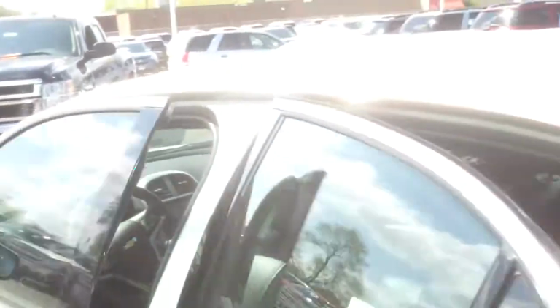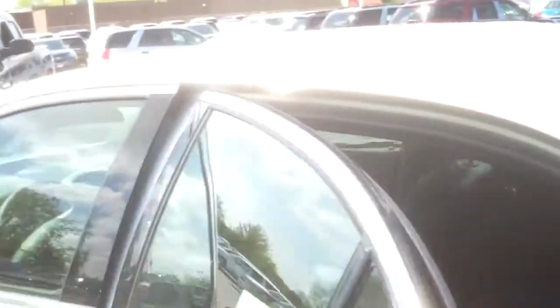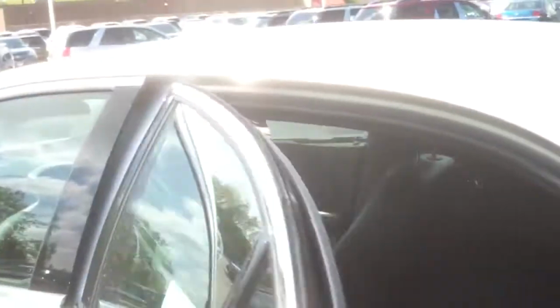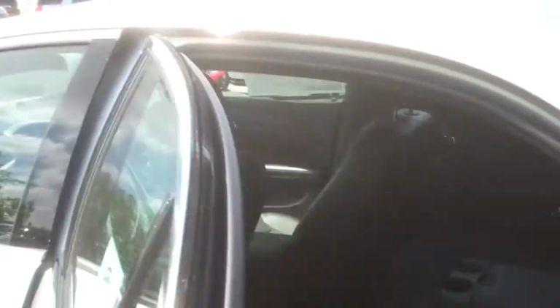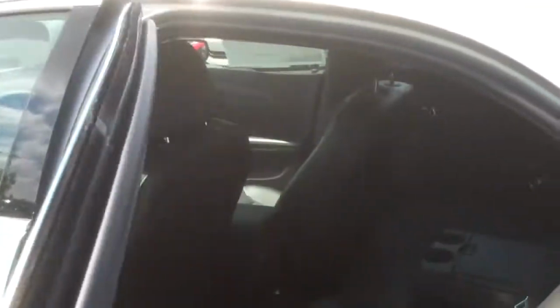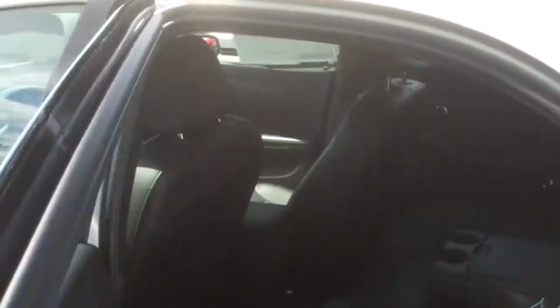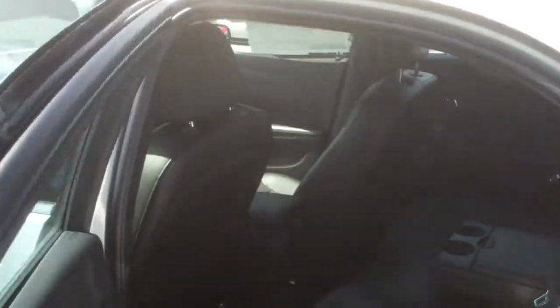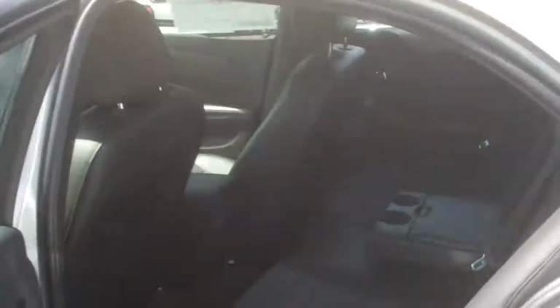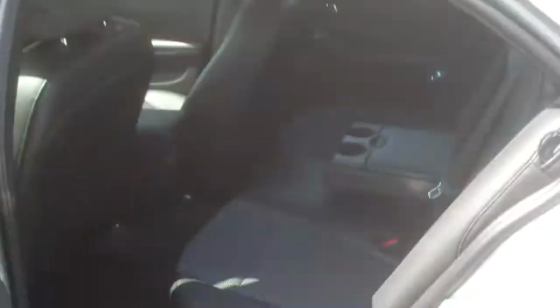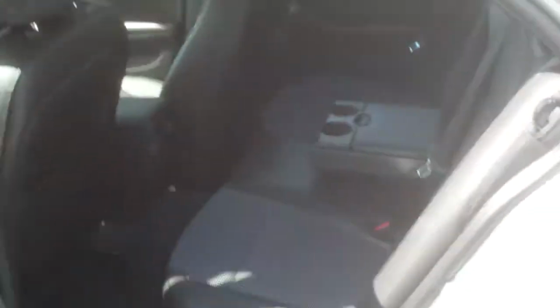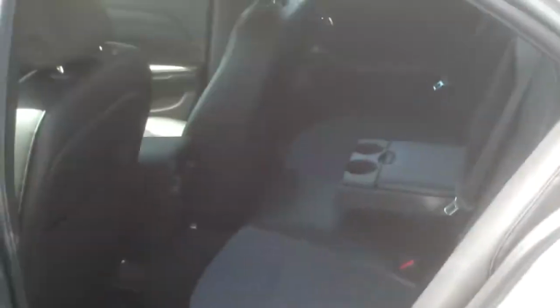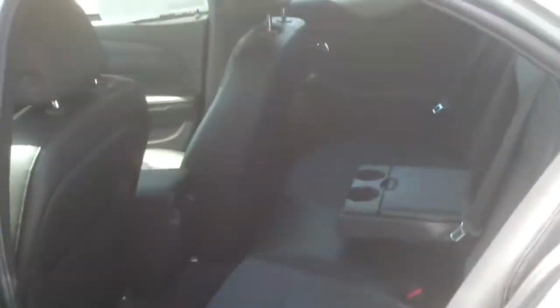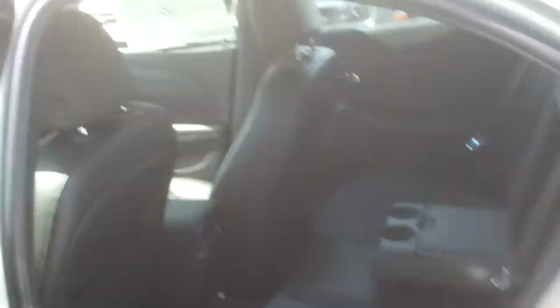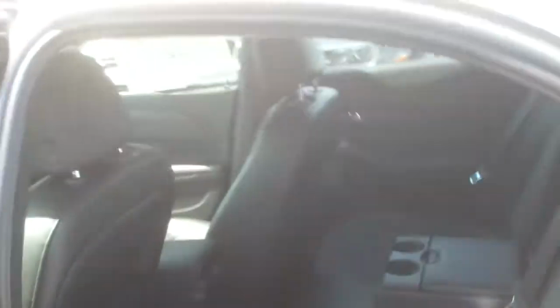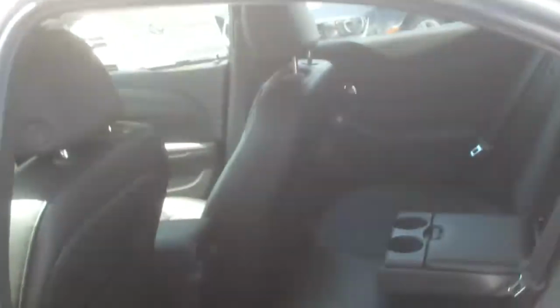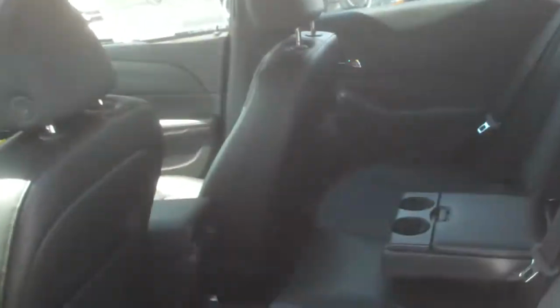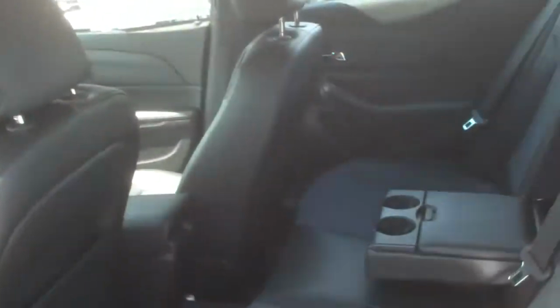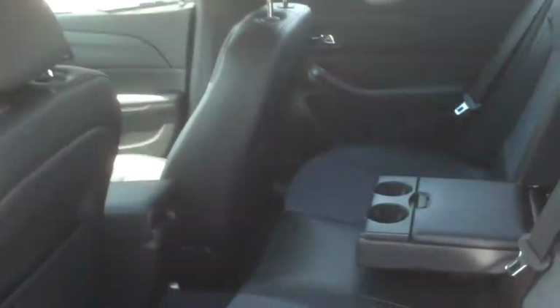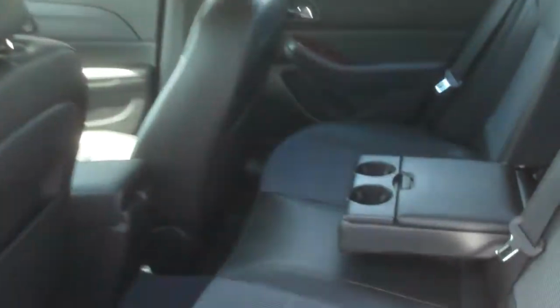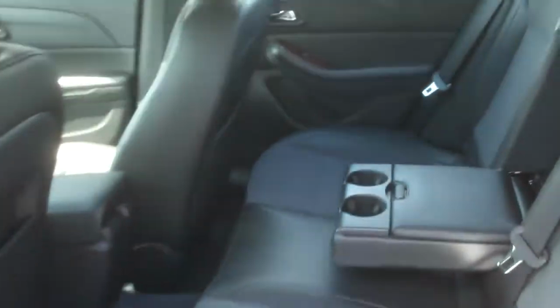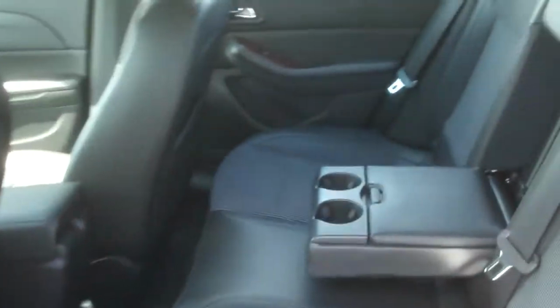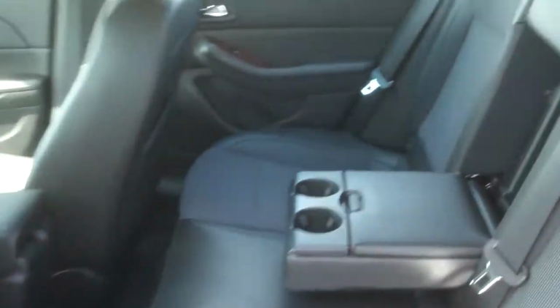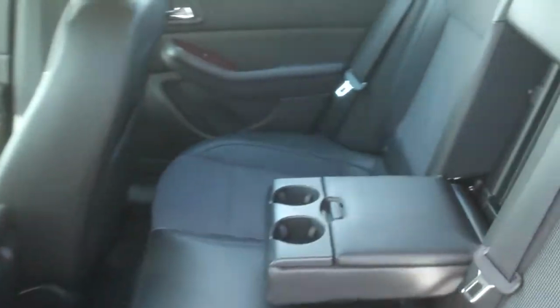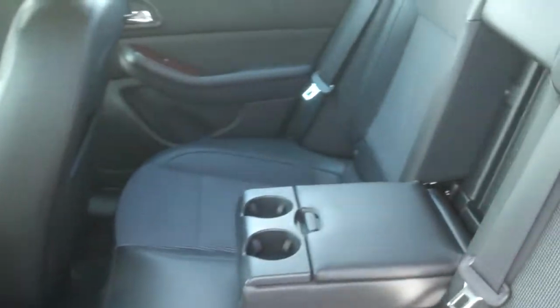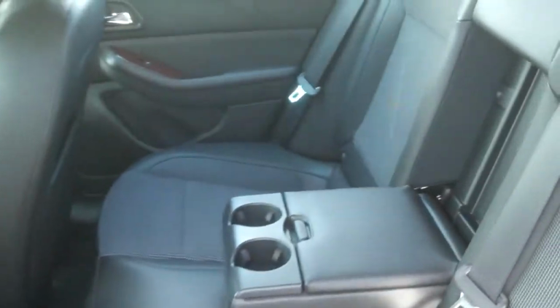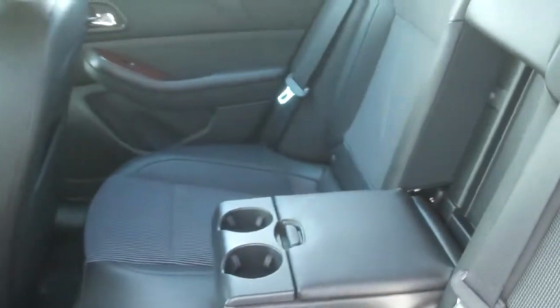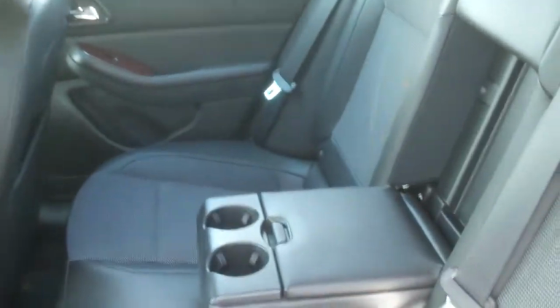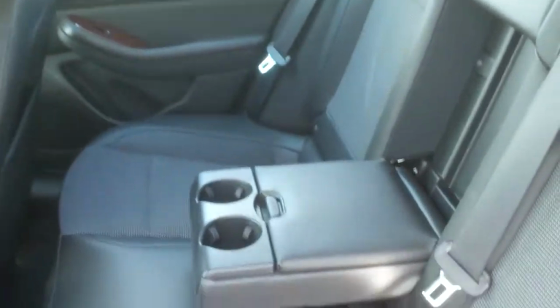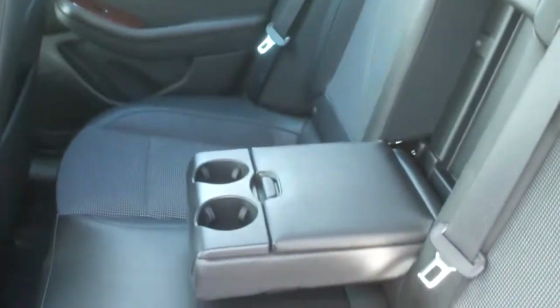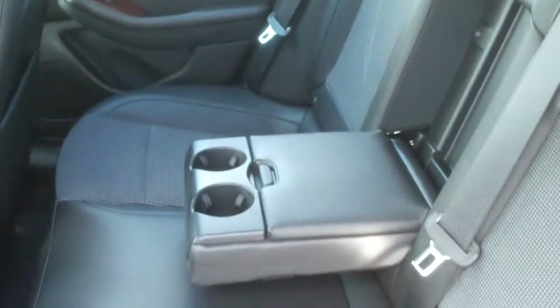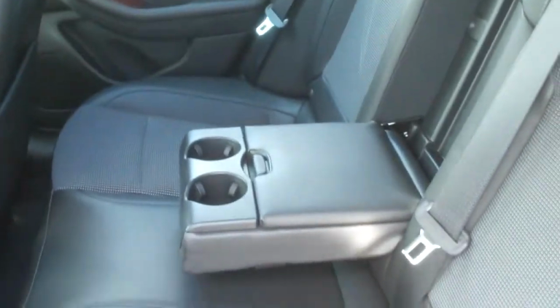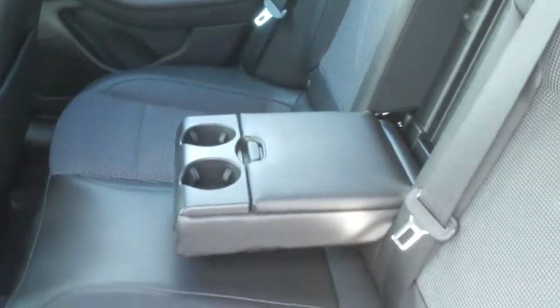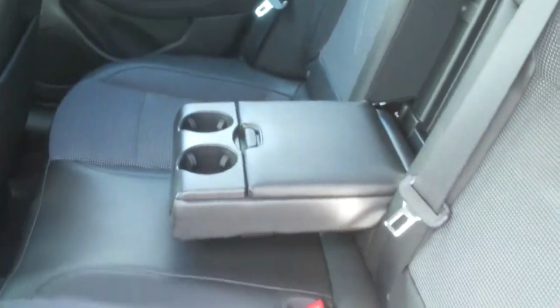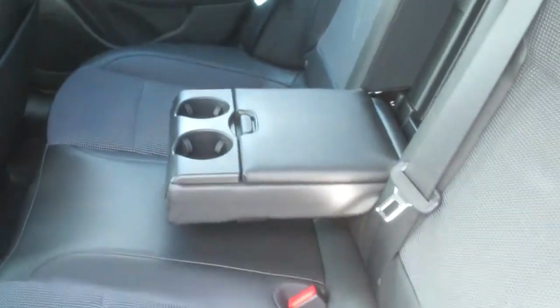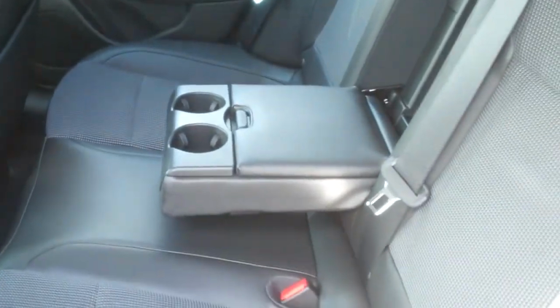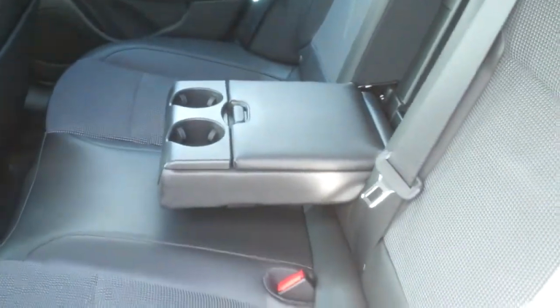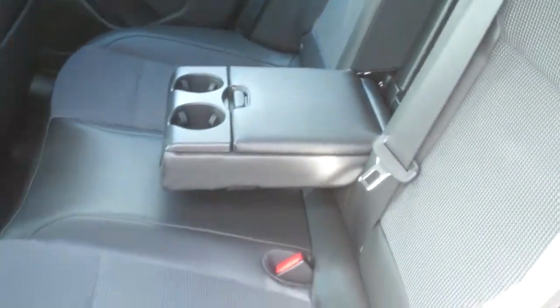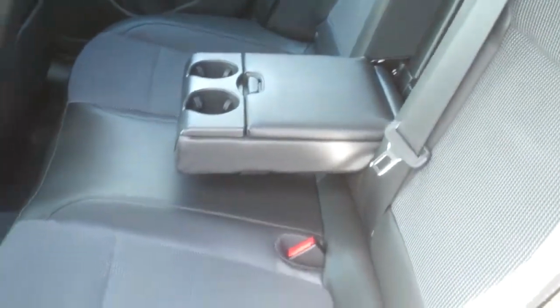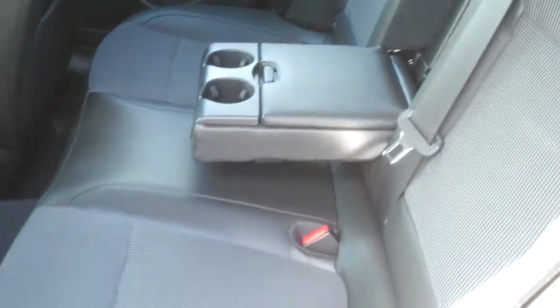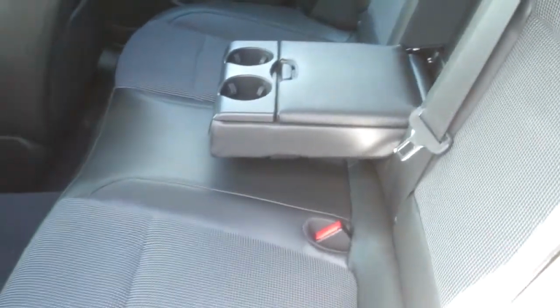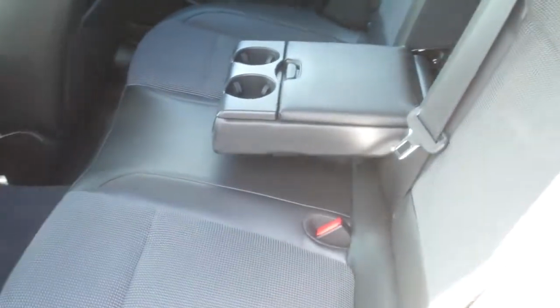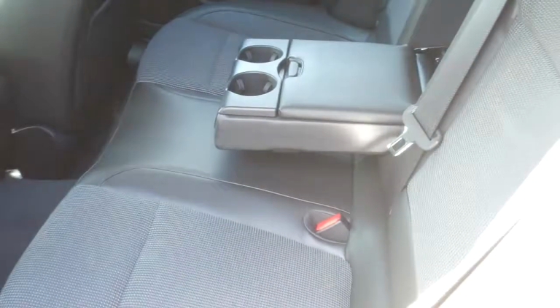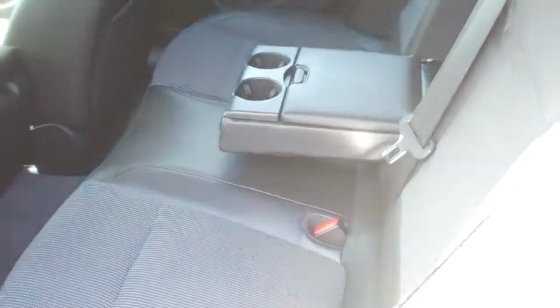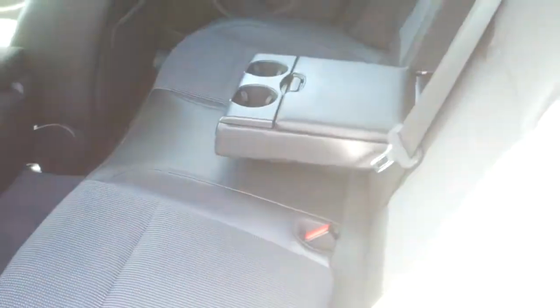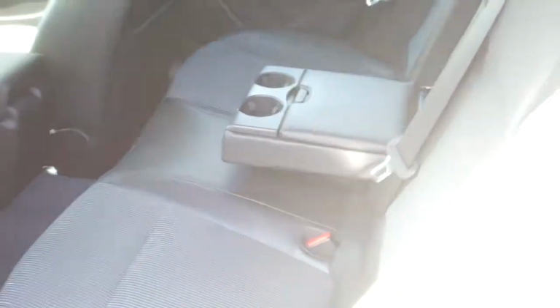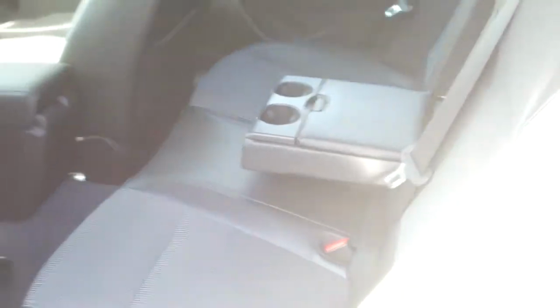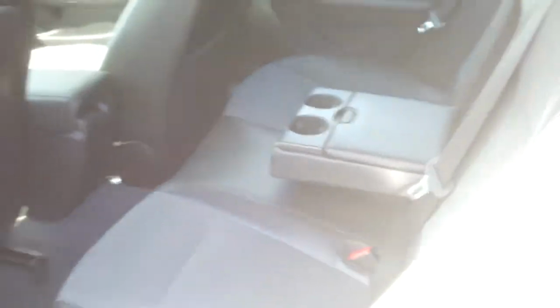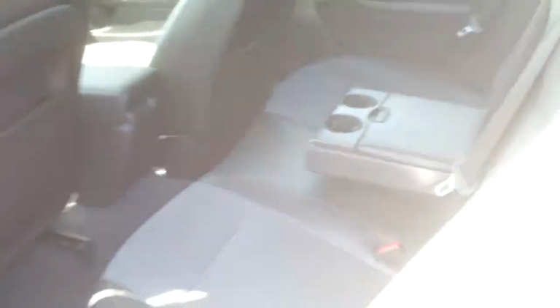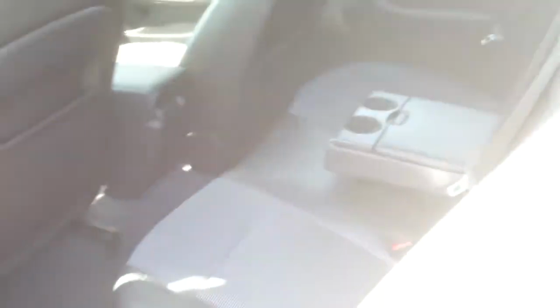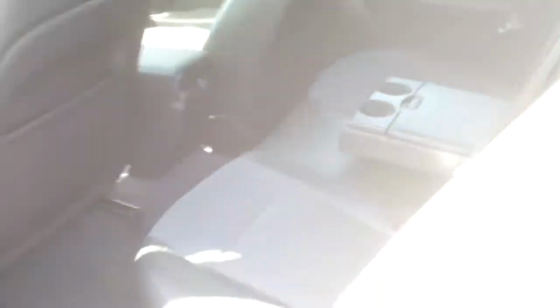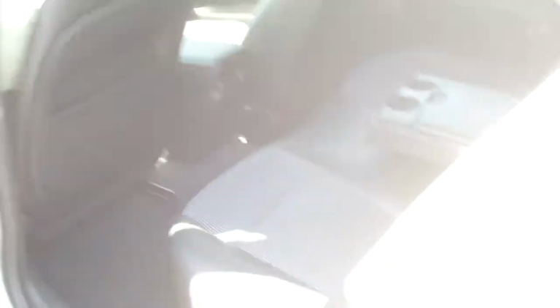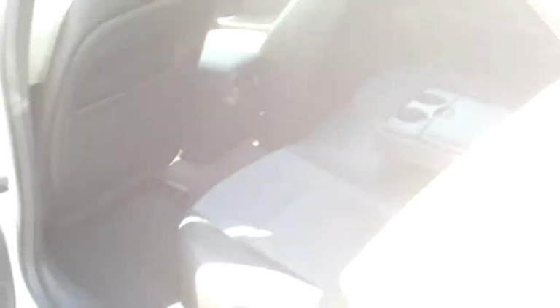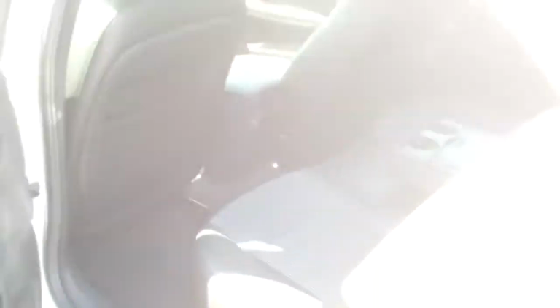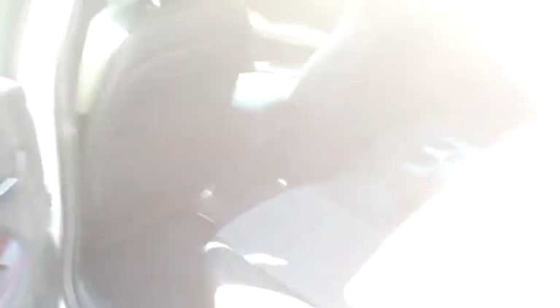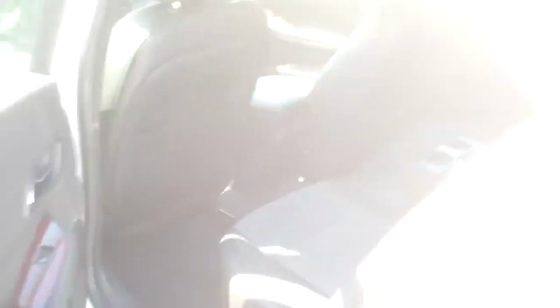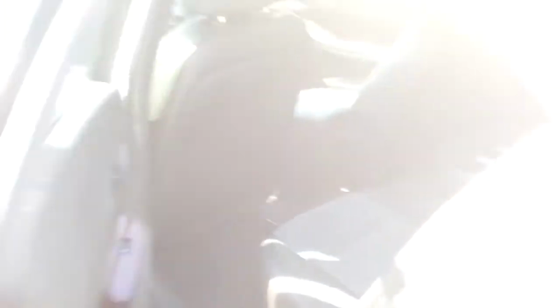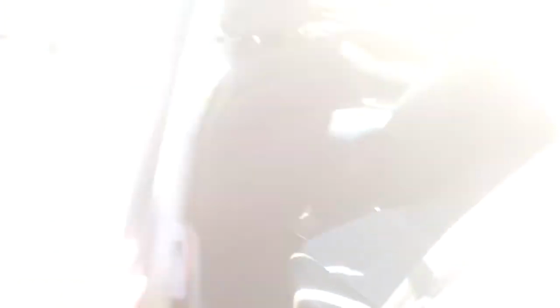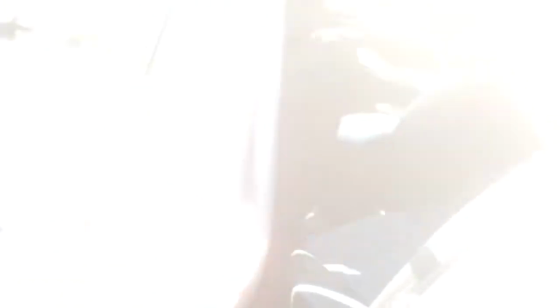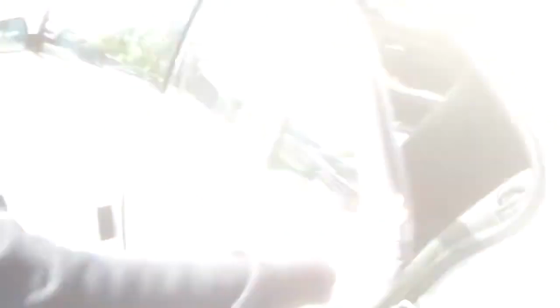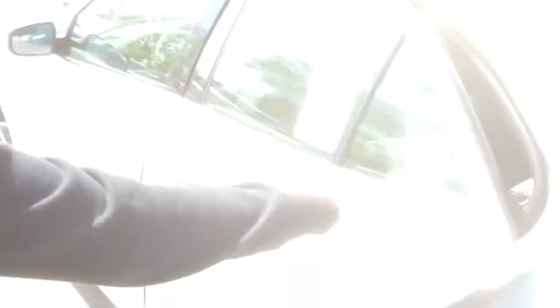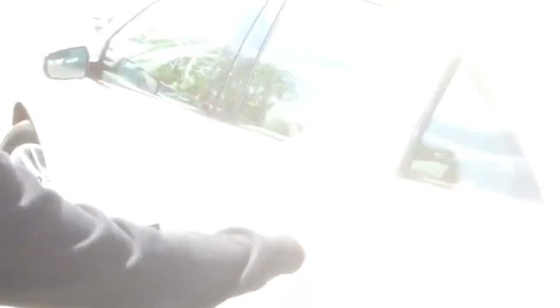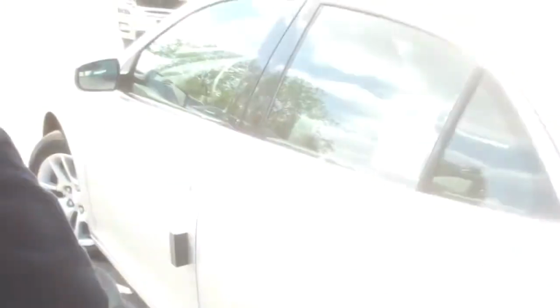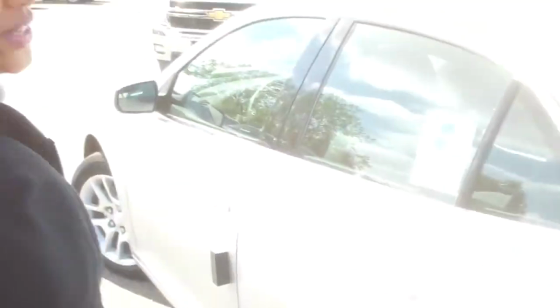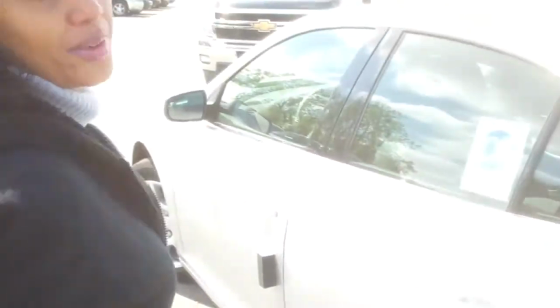And if we come around the back, we have the cup holders in the middle console and a lot of space back there.